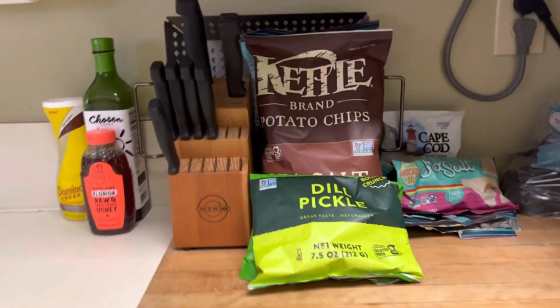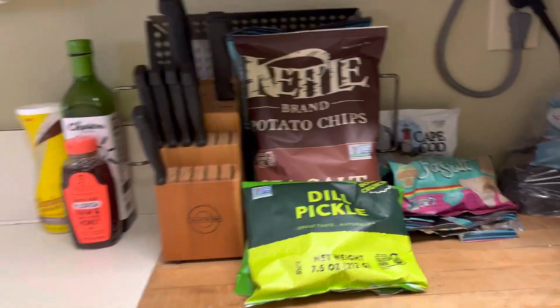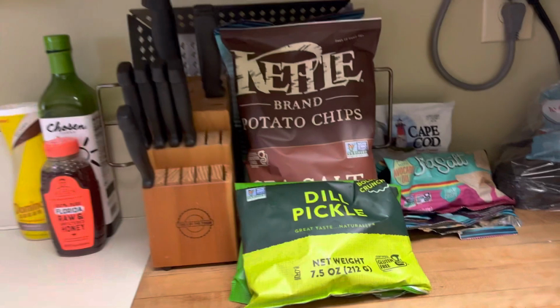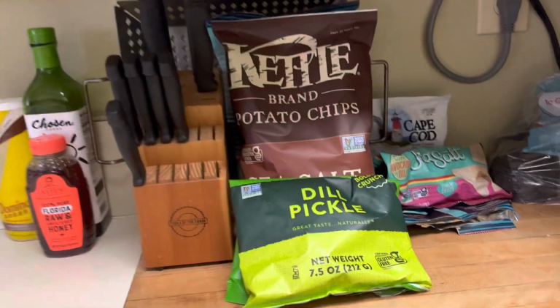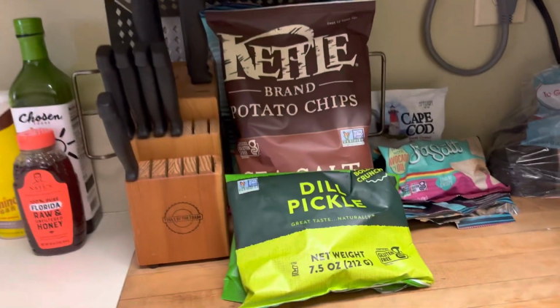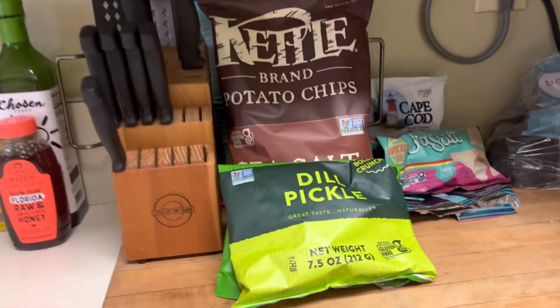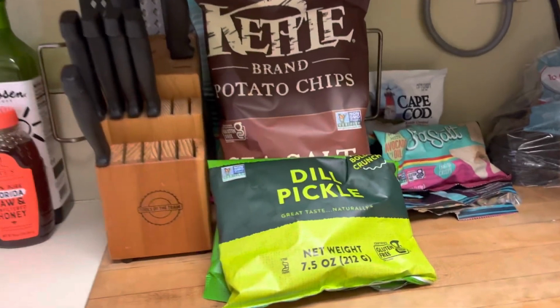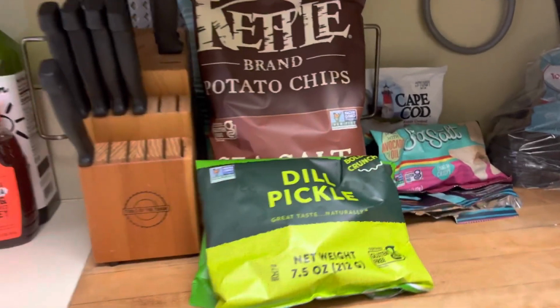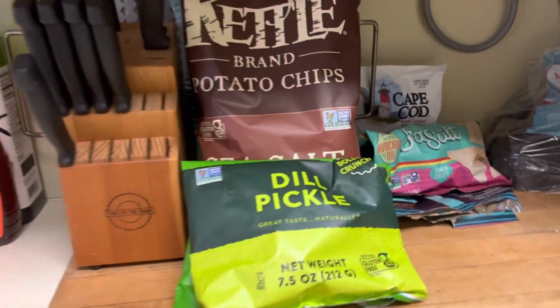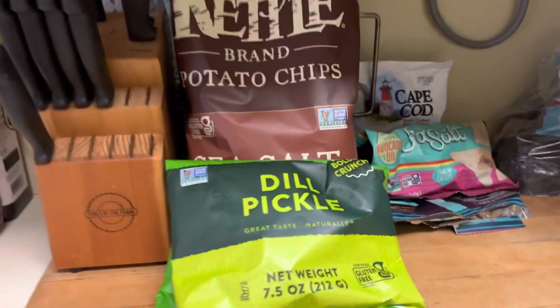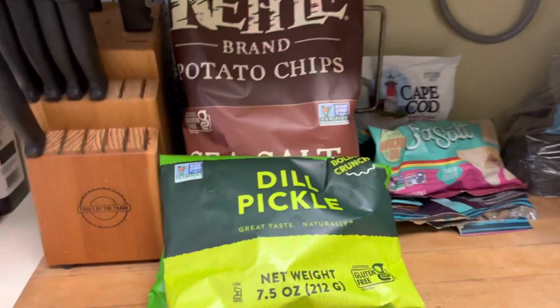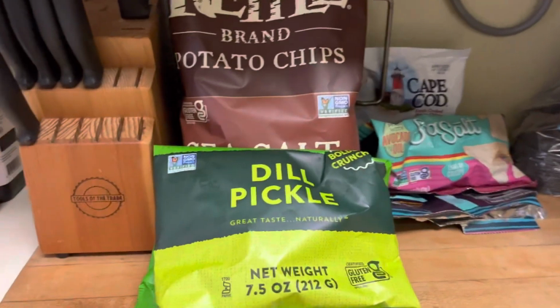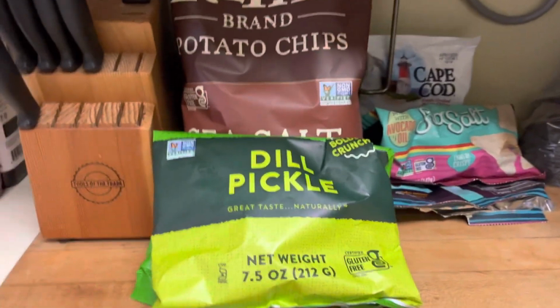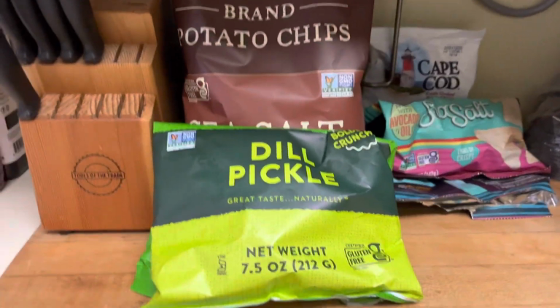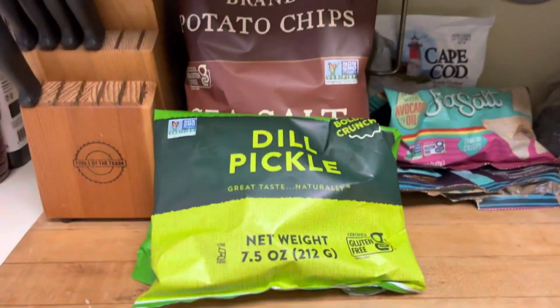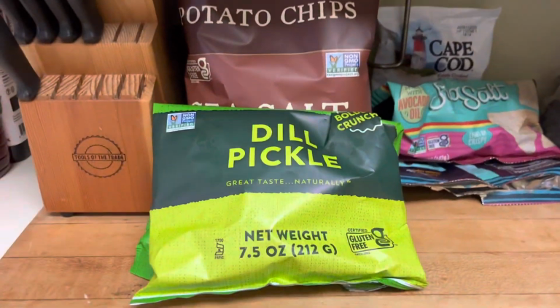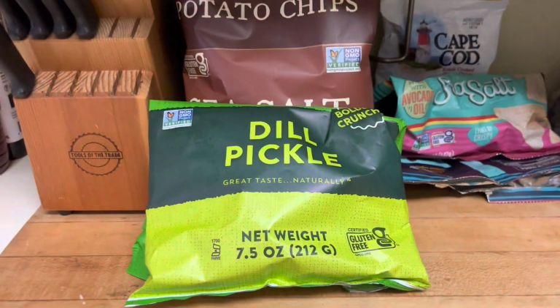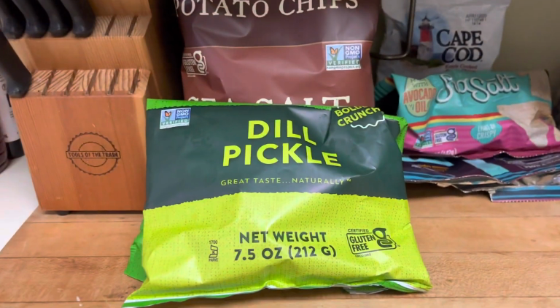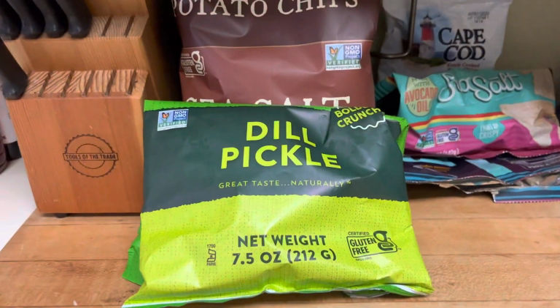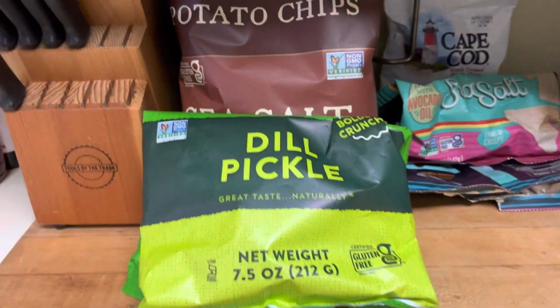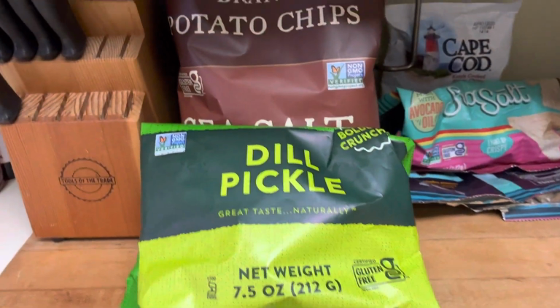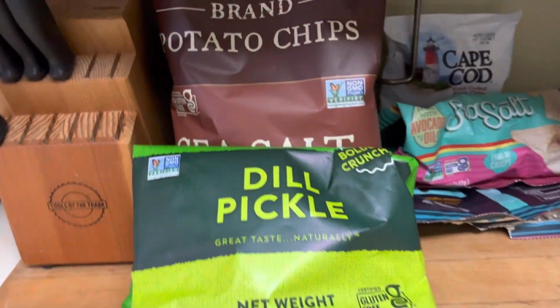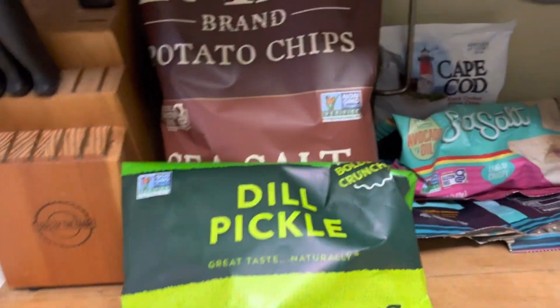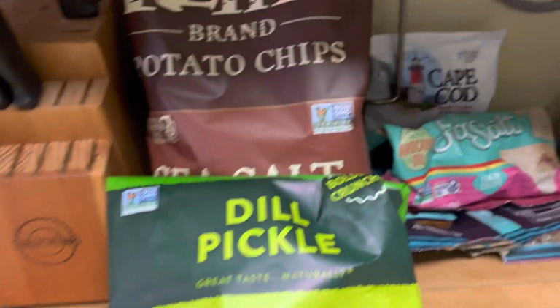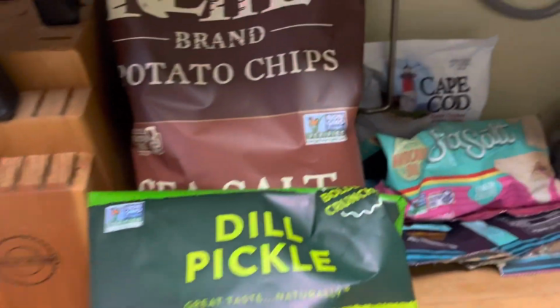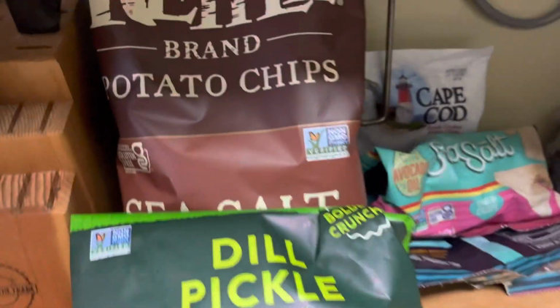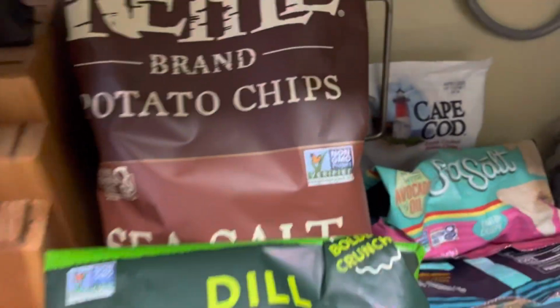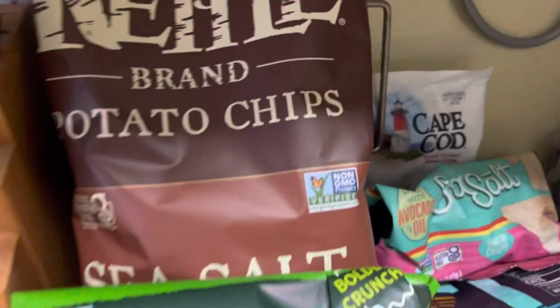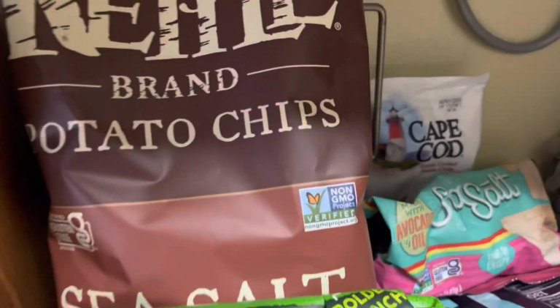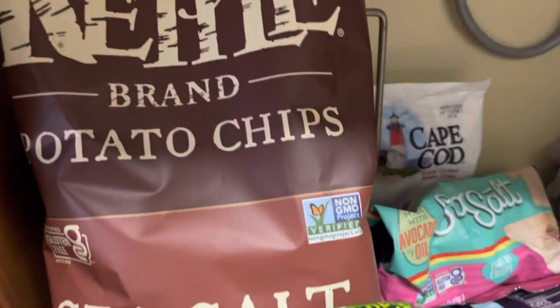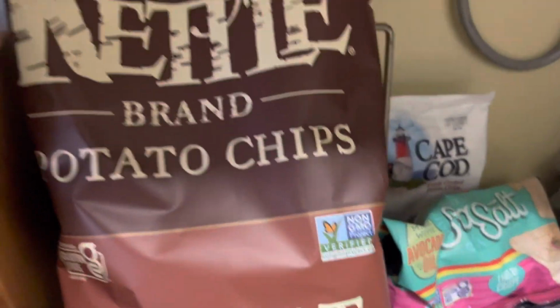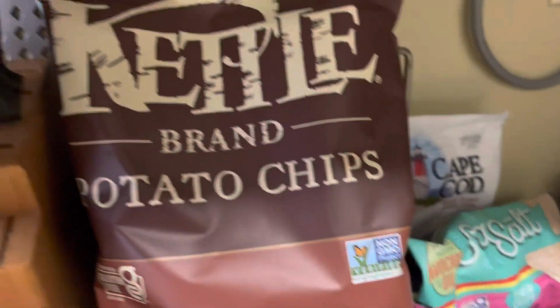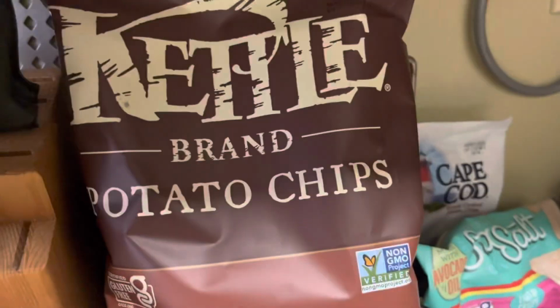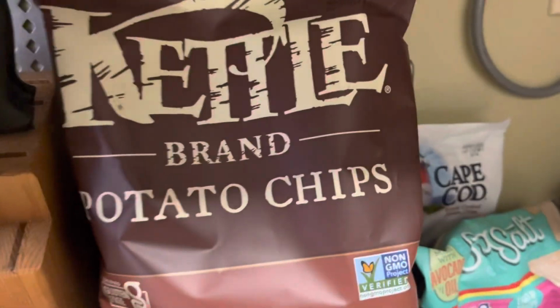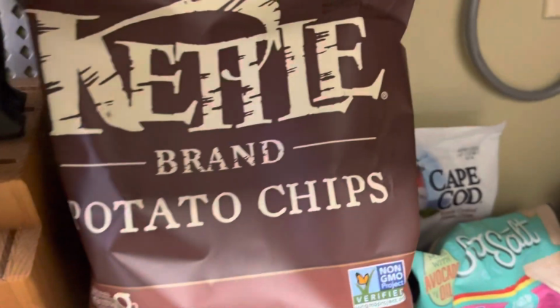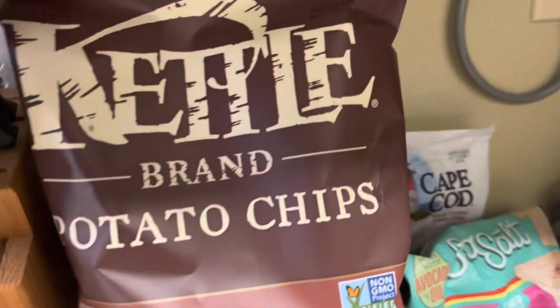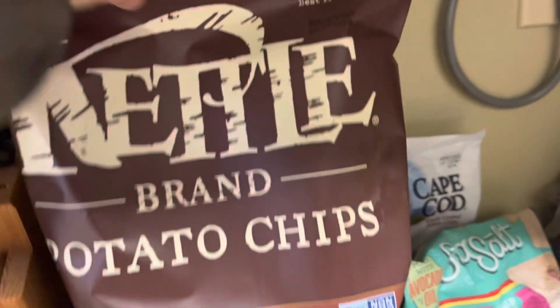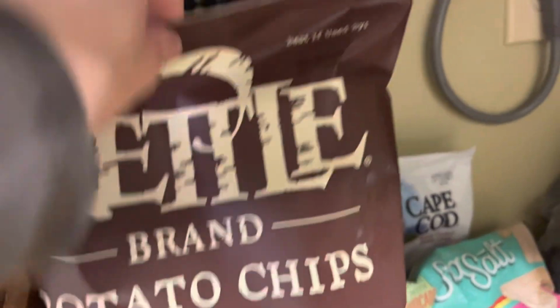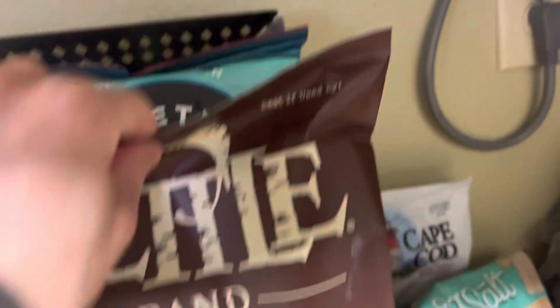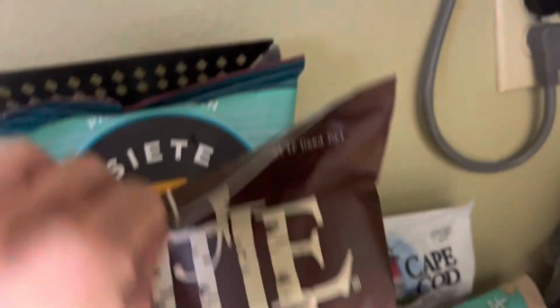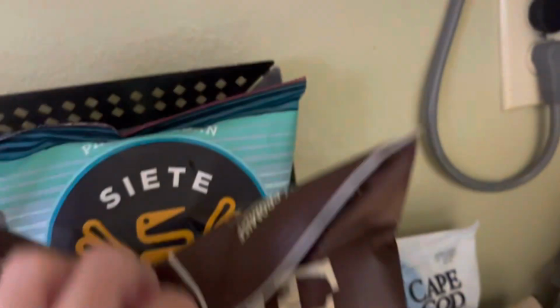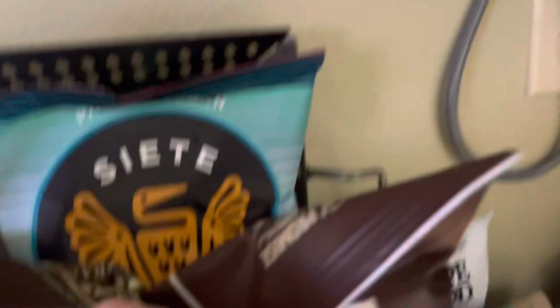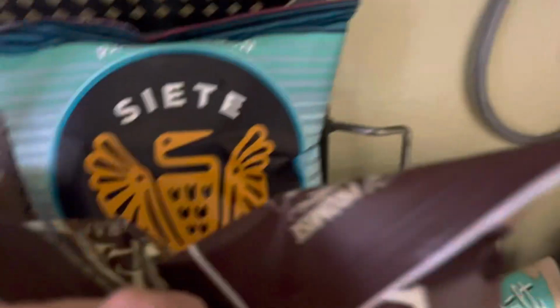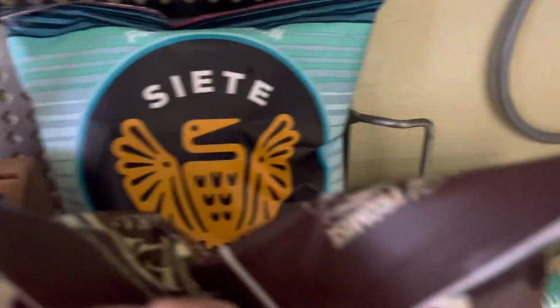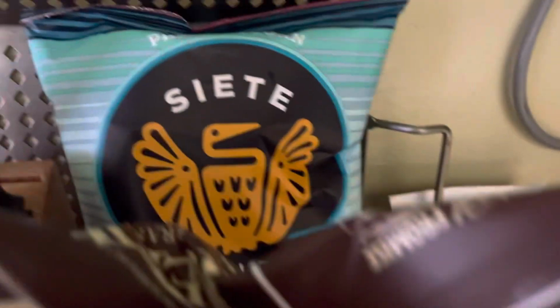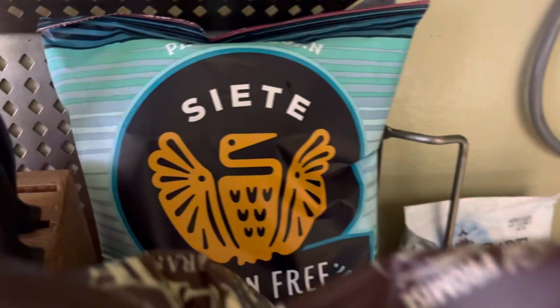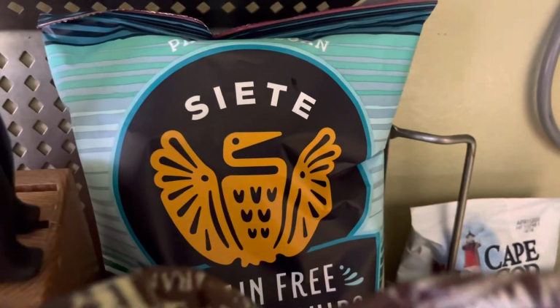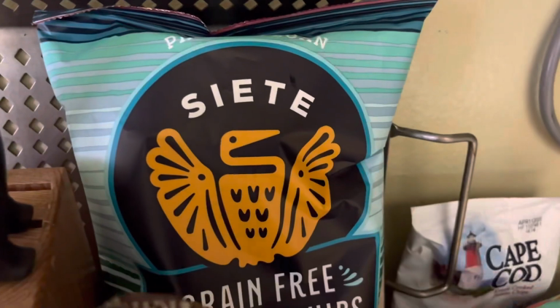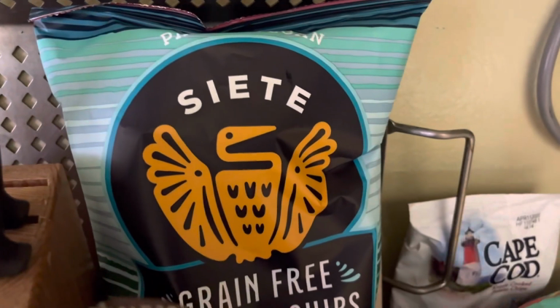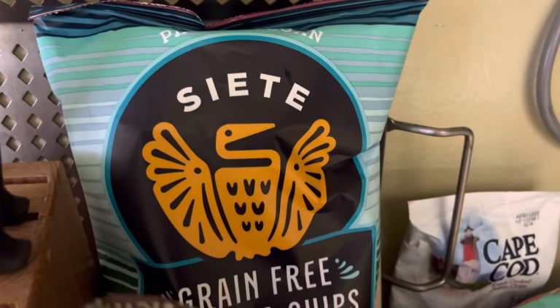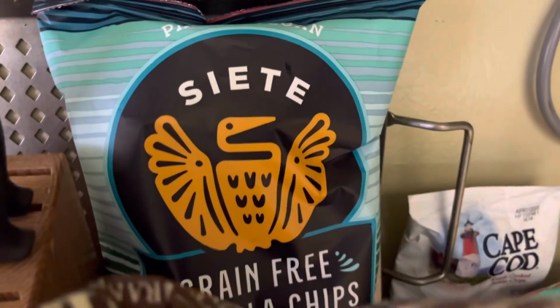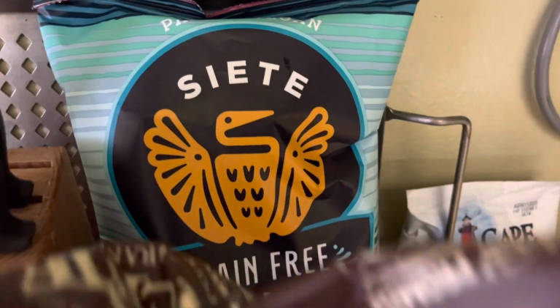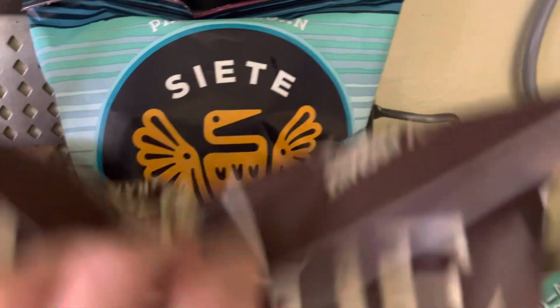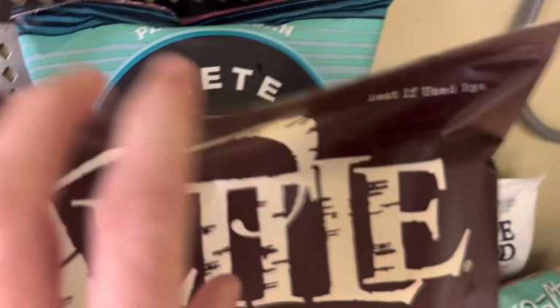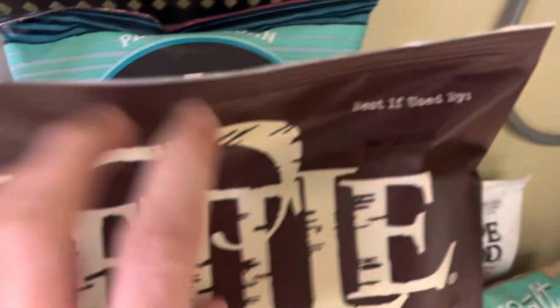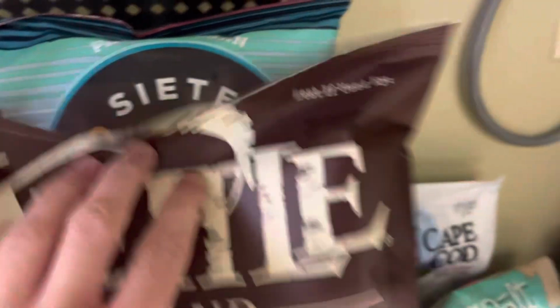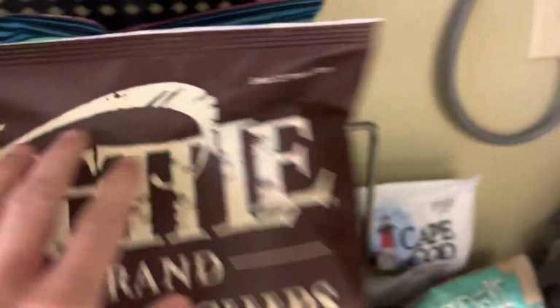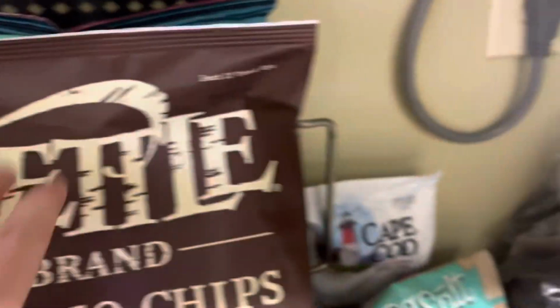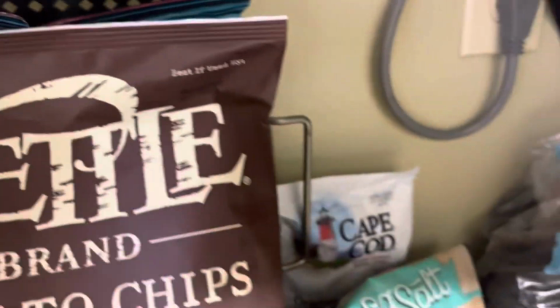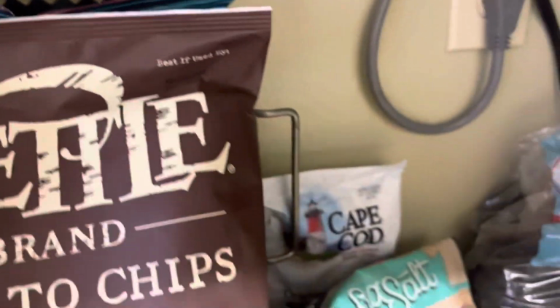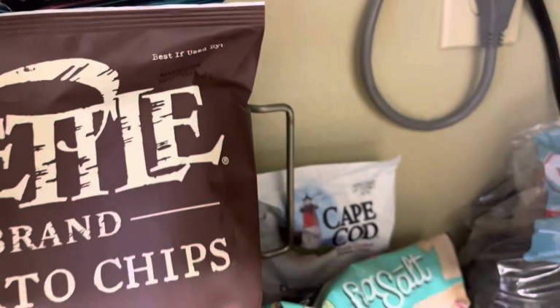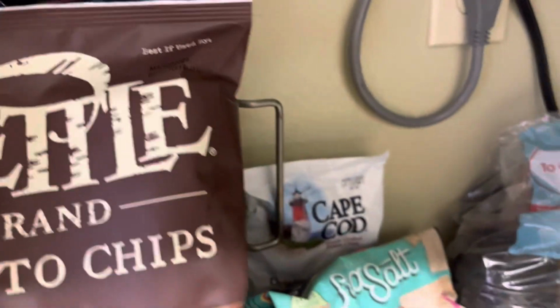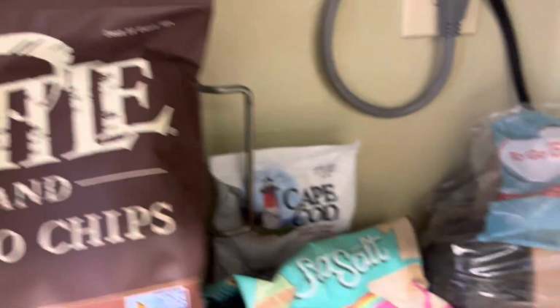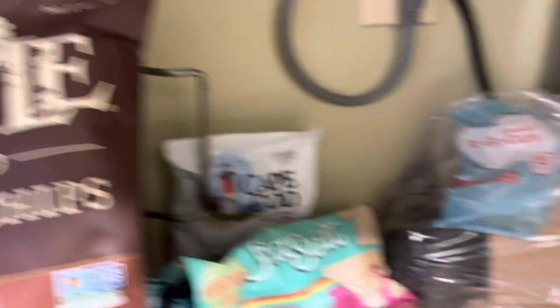So right up here we have some dill pickle chips, some kettle chips, and some more of these chips in the back.